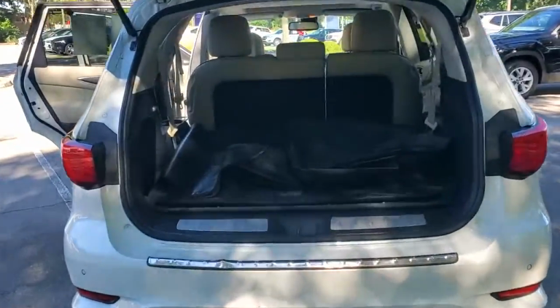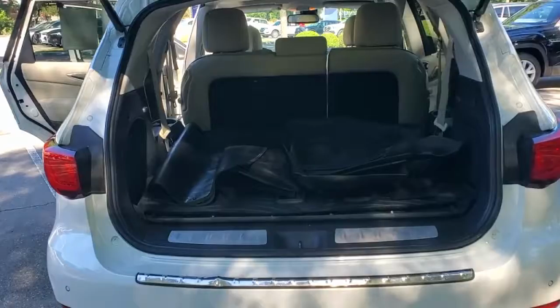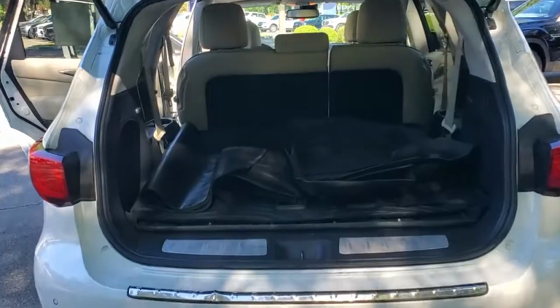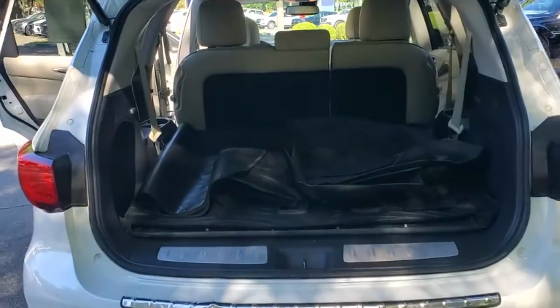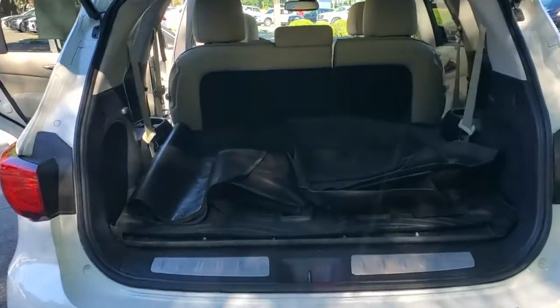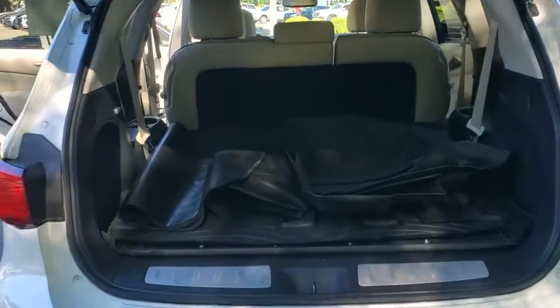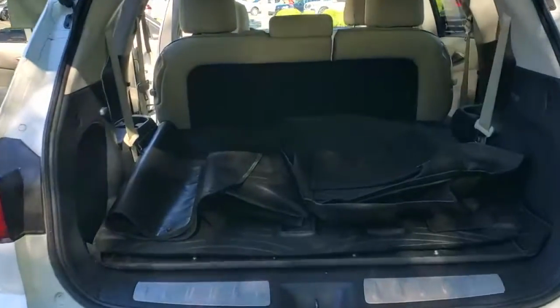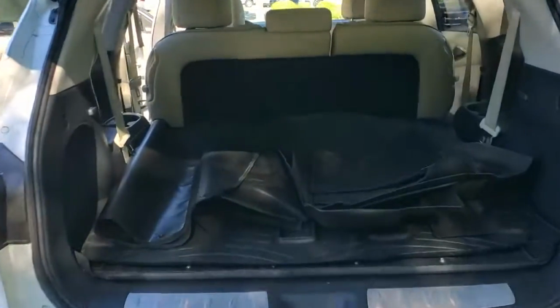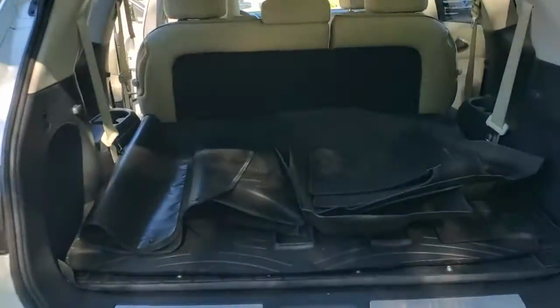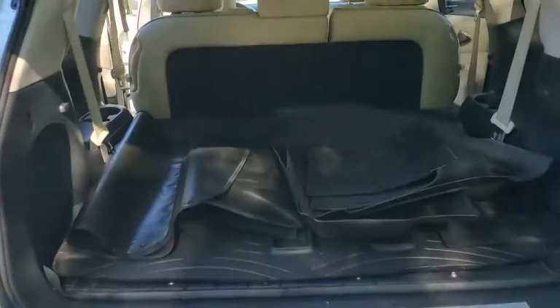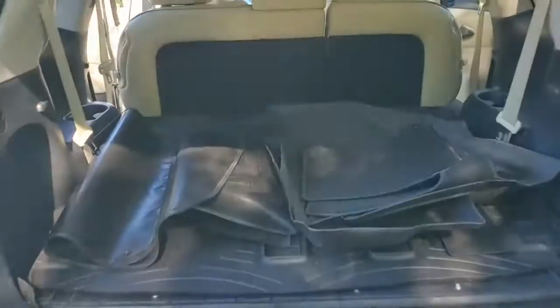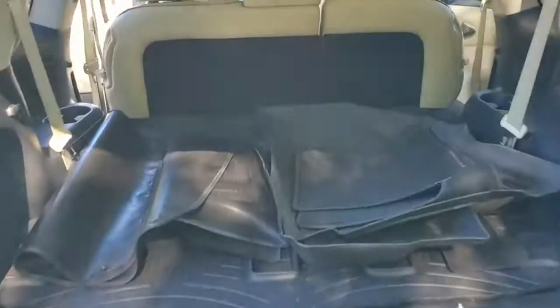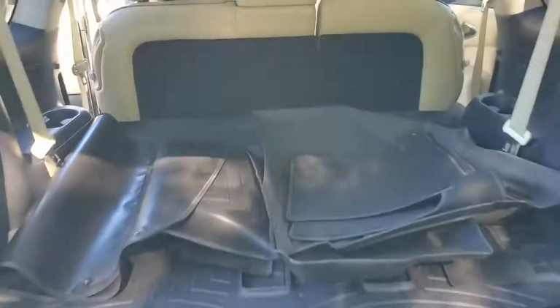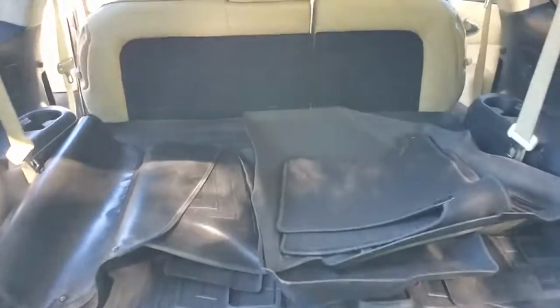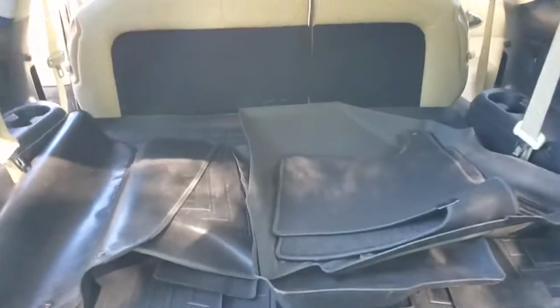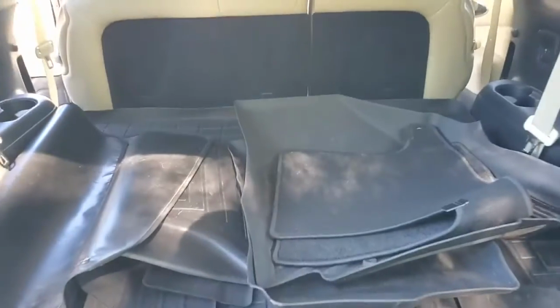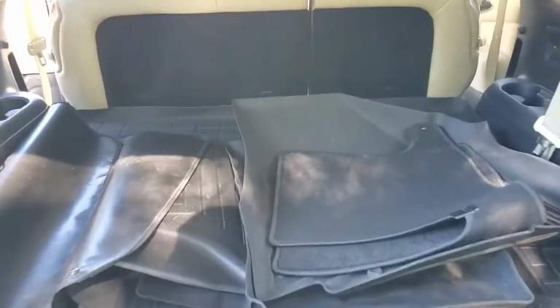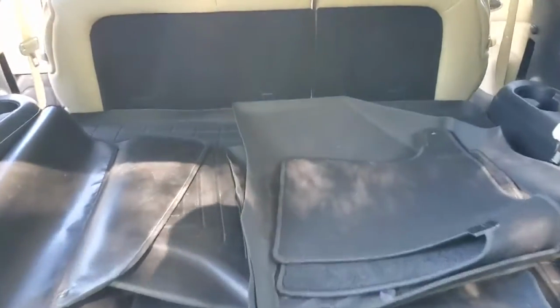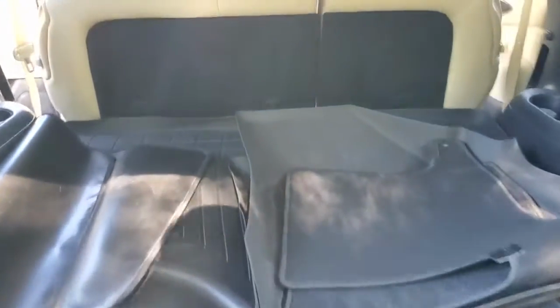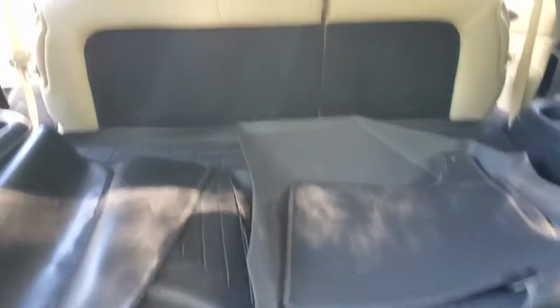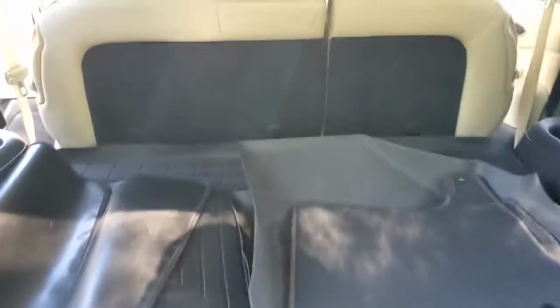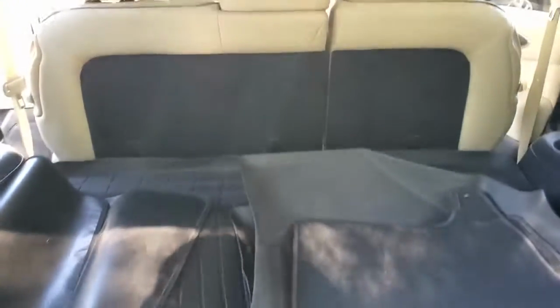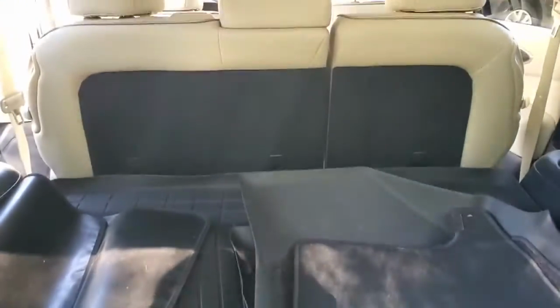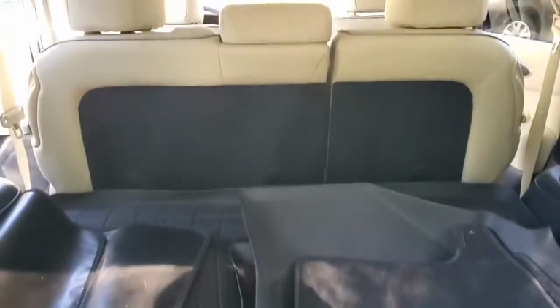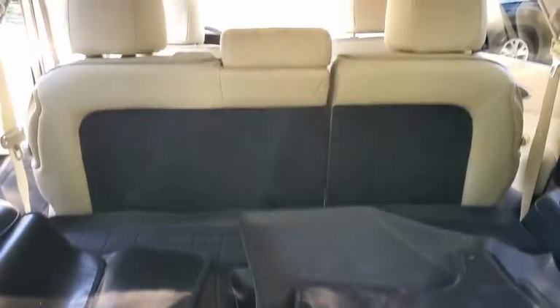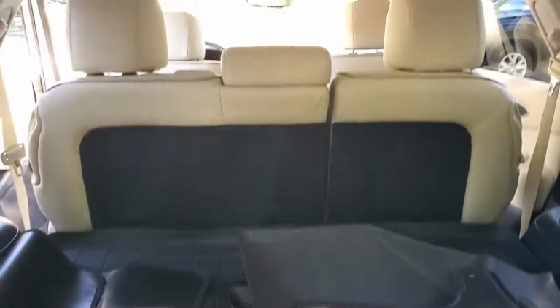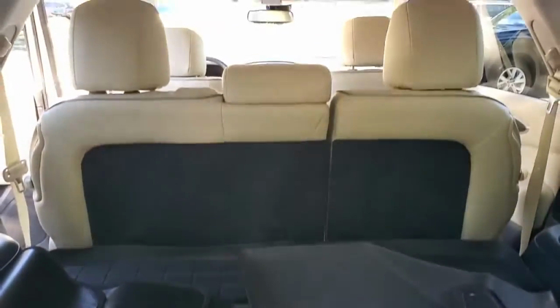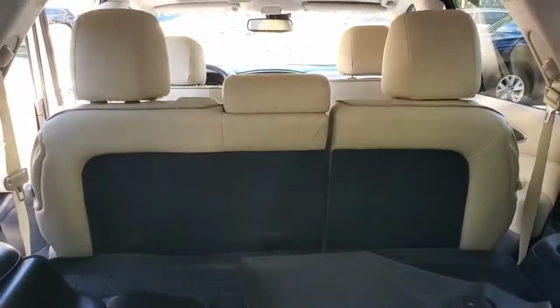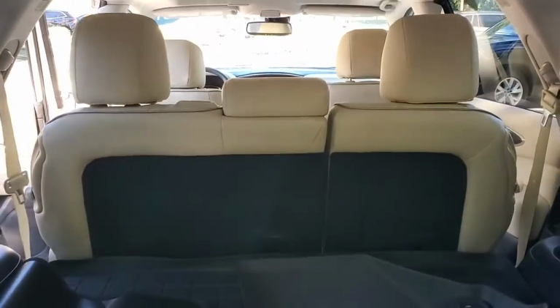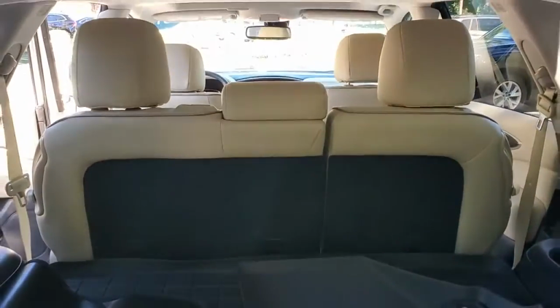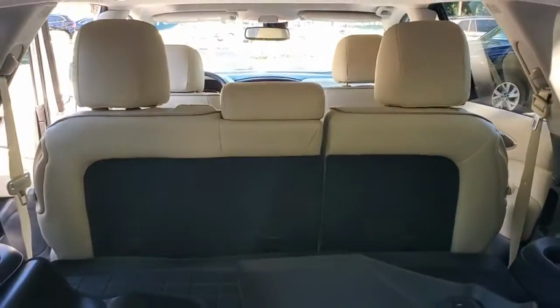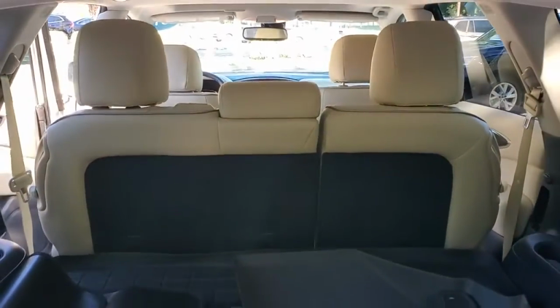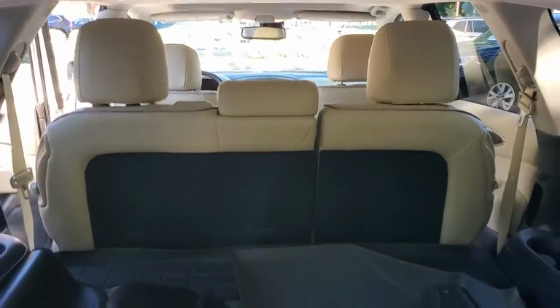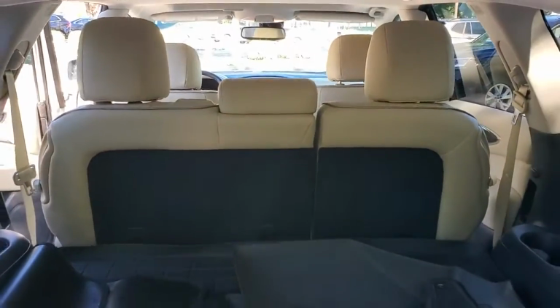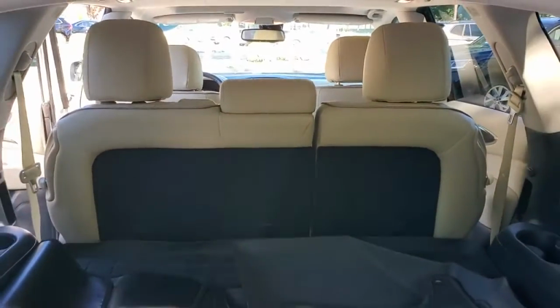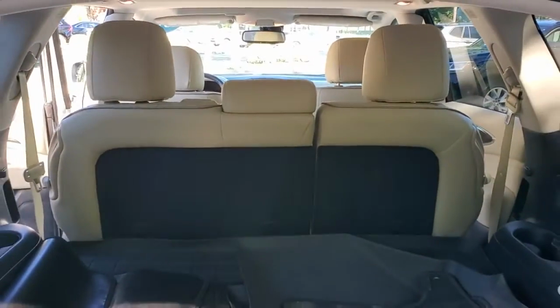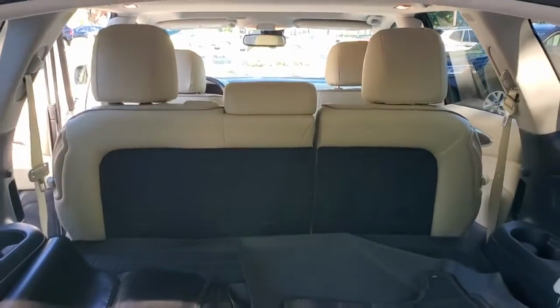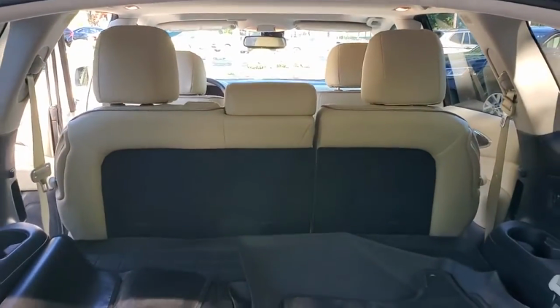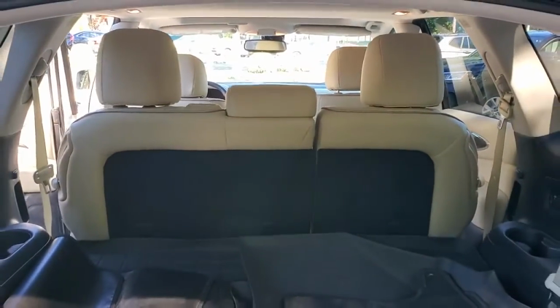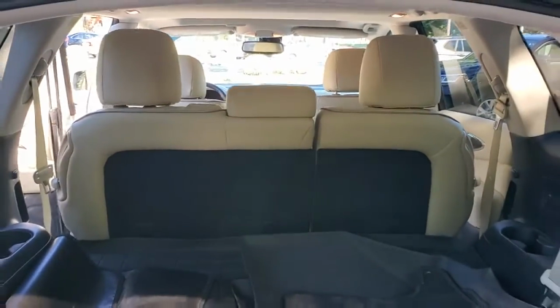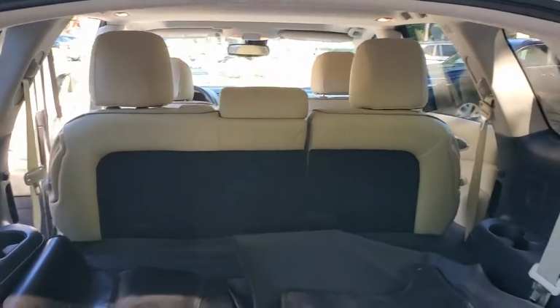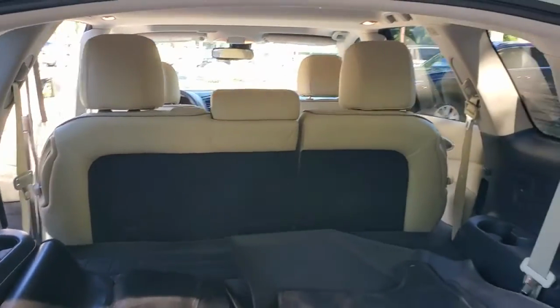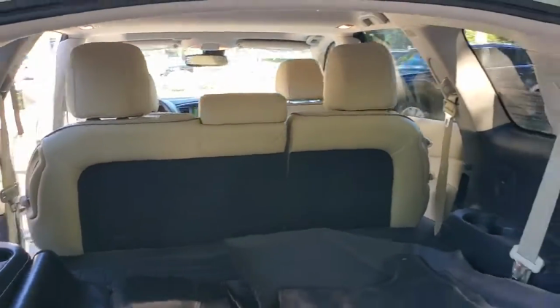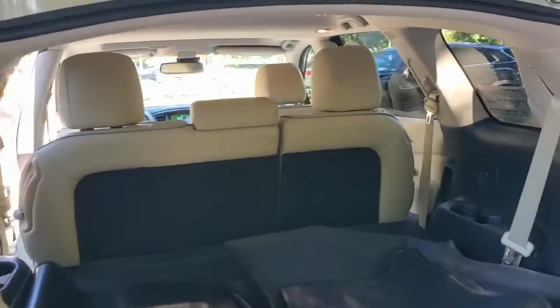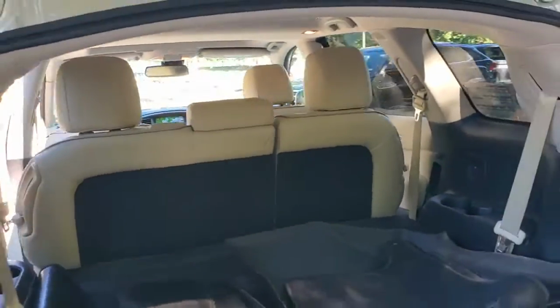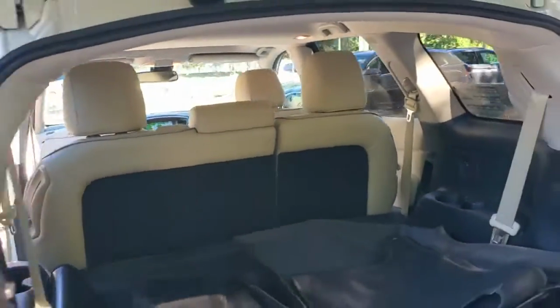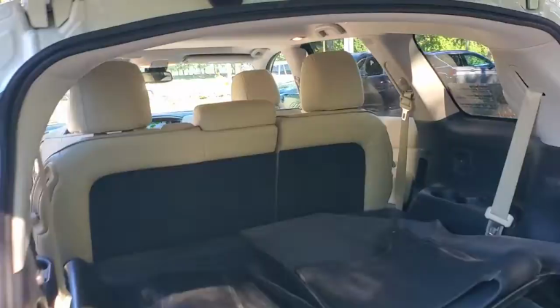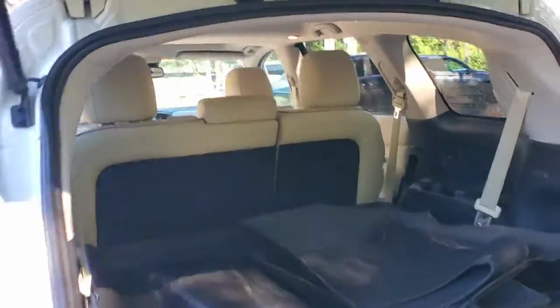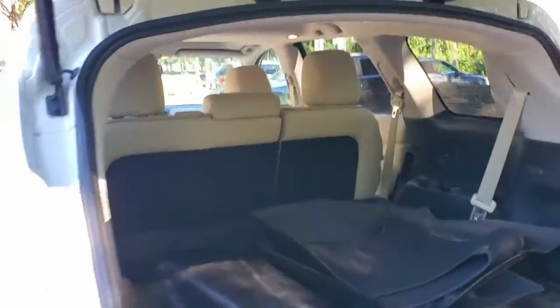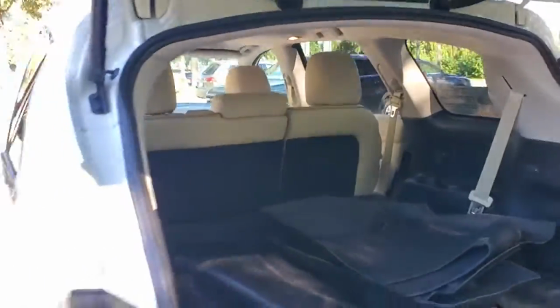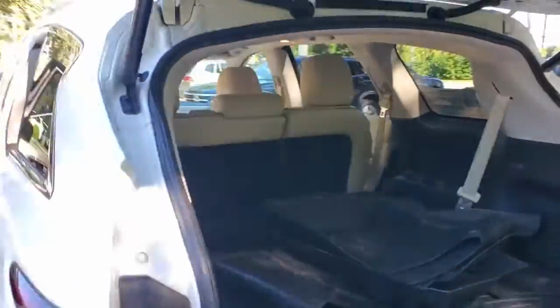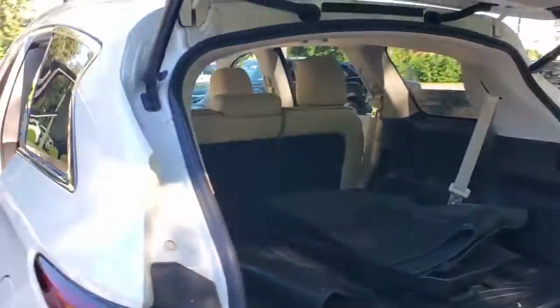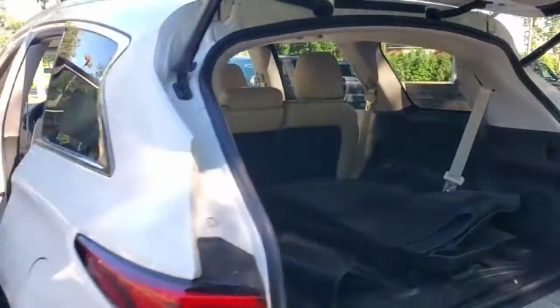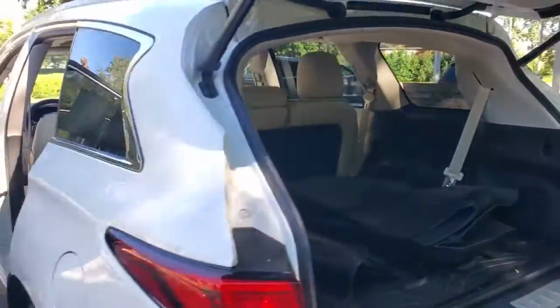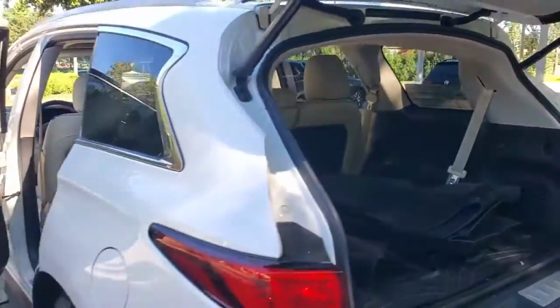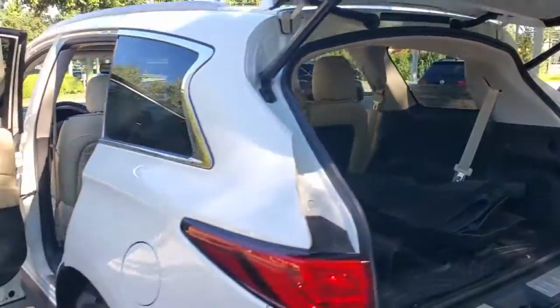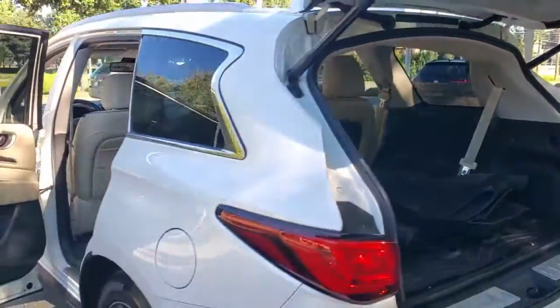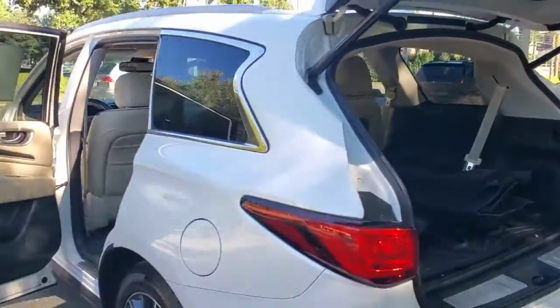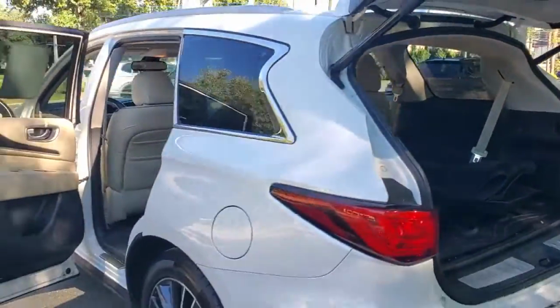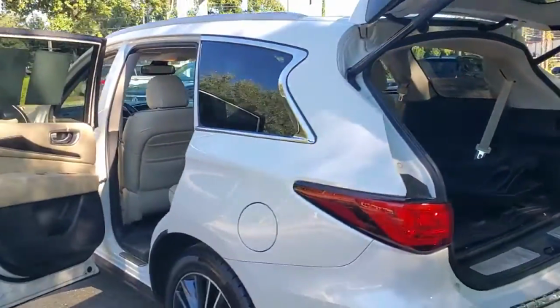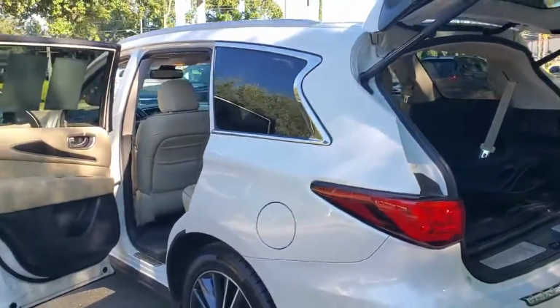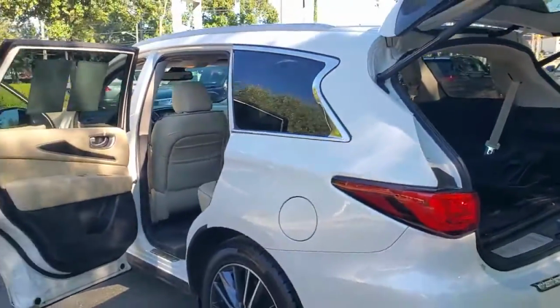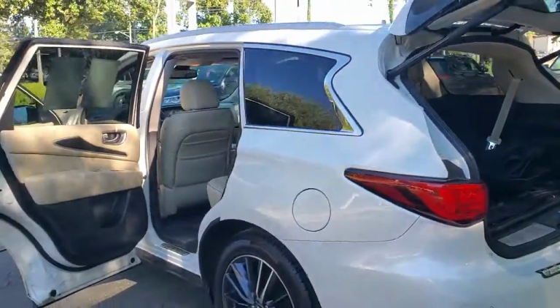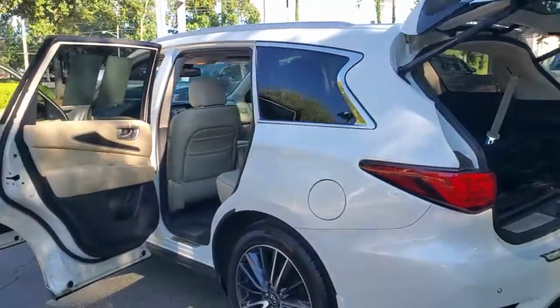Advanced safety tech, available all-weather capability, premium amenities, and smooth power are yours in this tastefully appointed SUV.